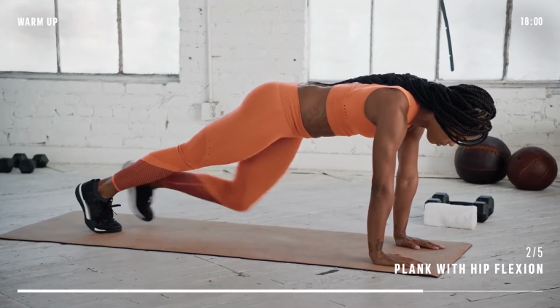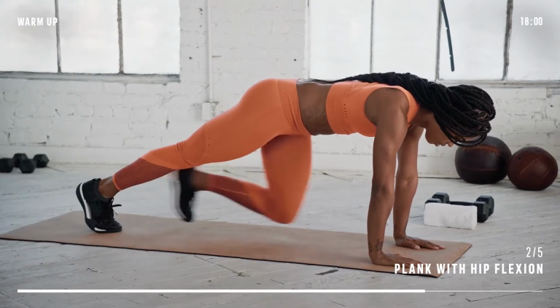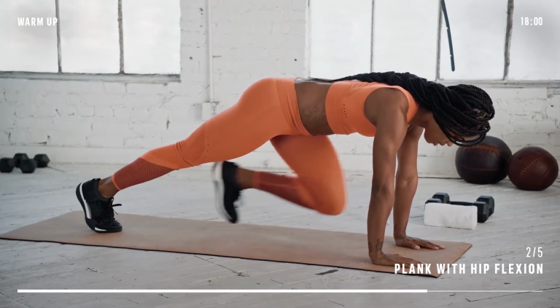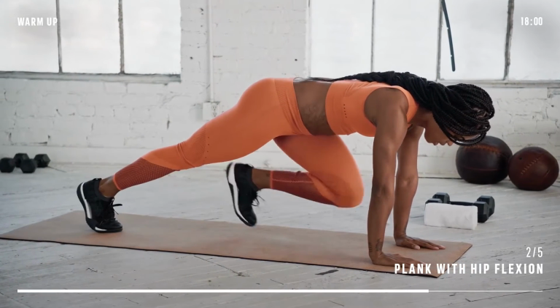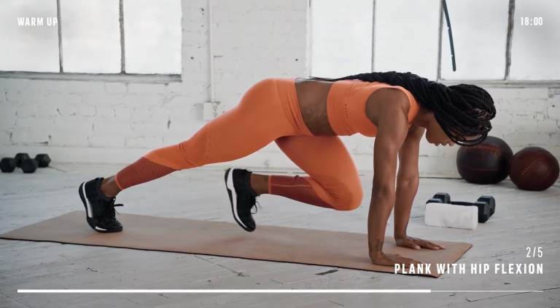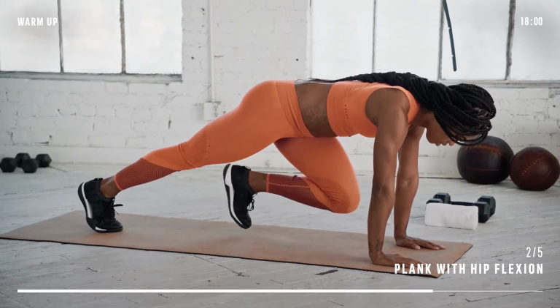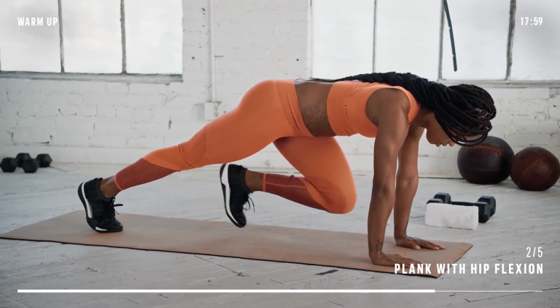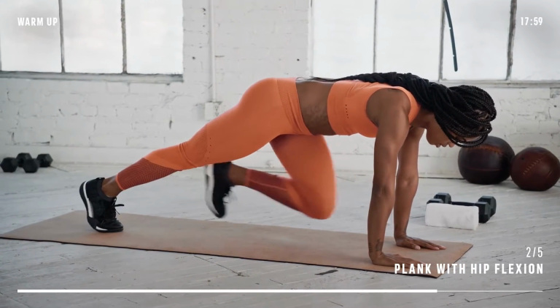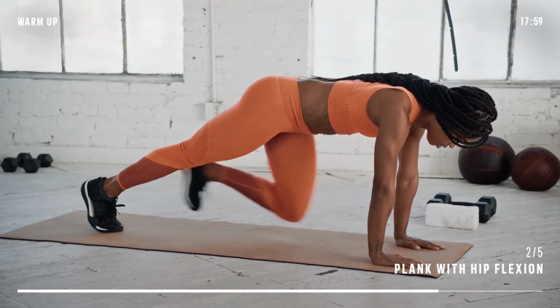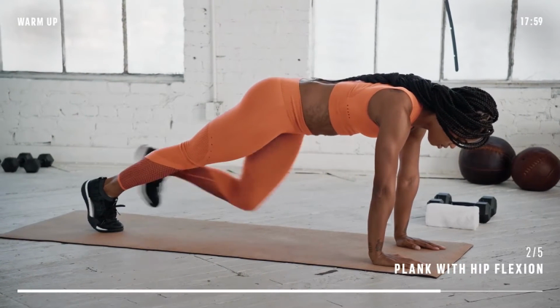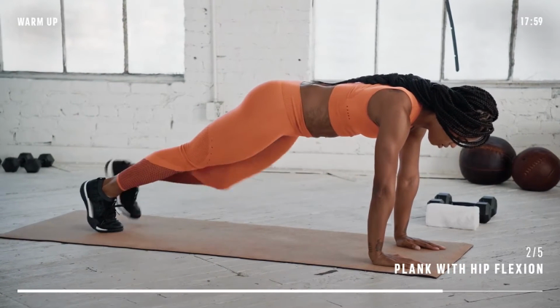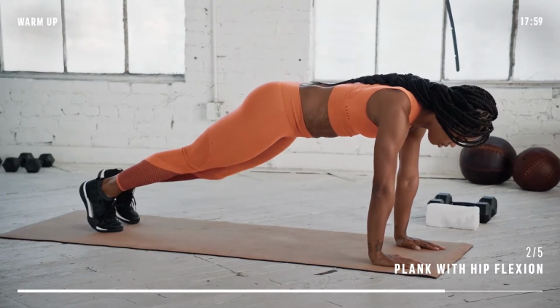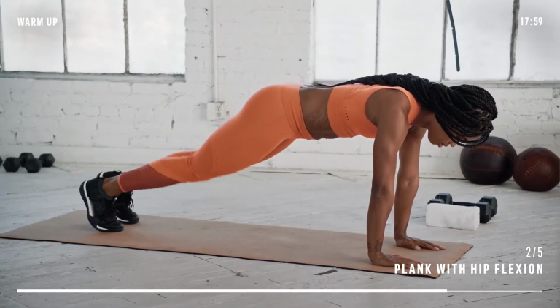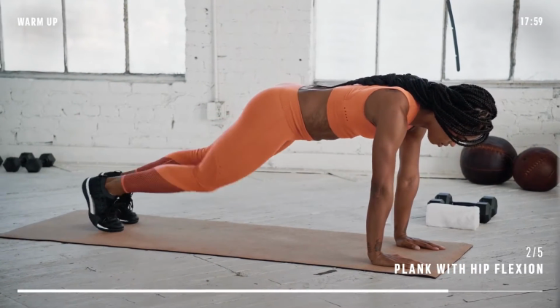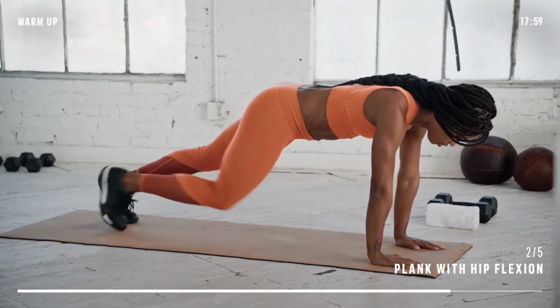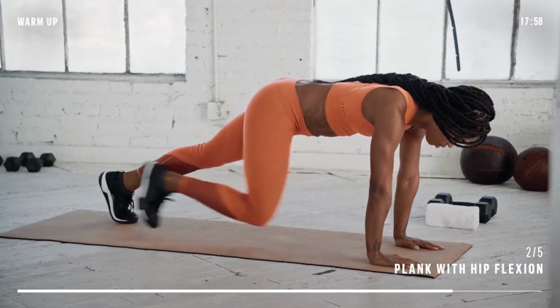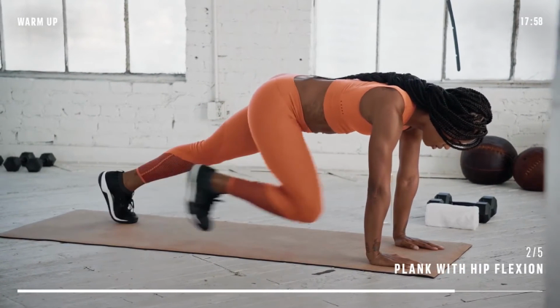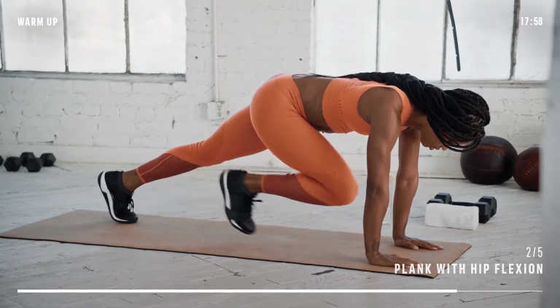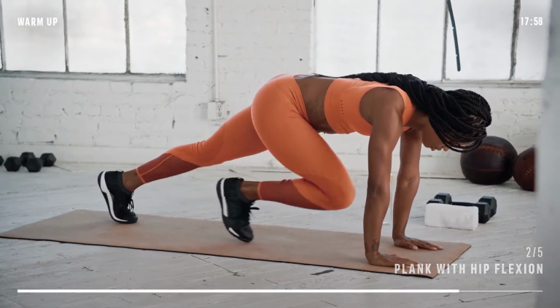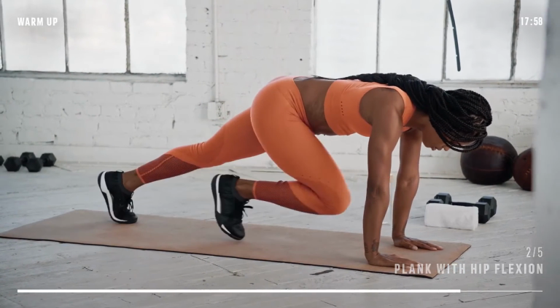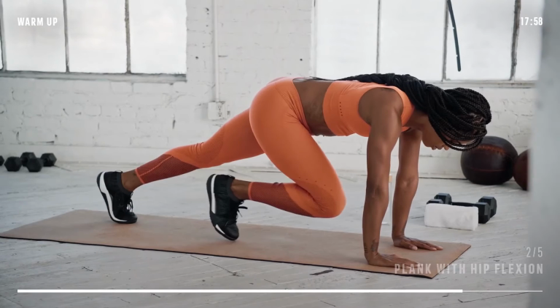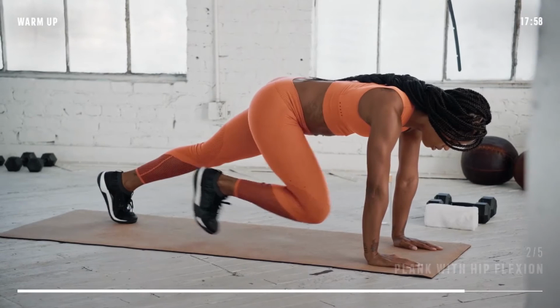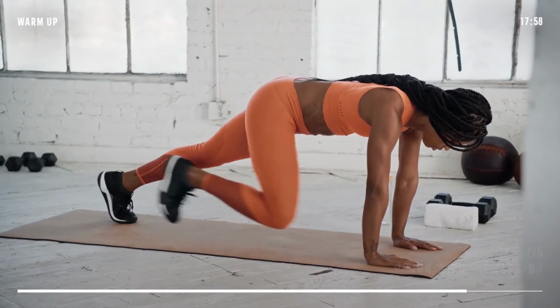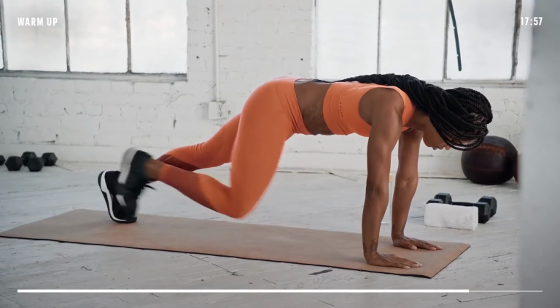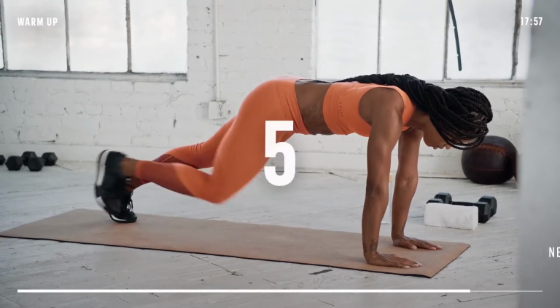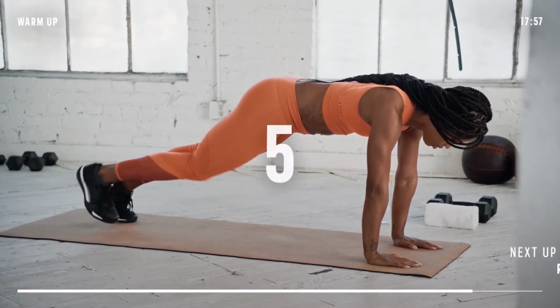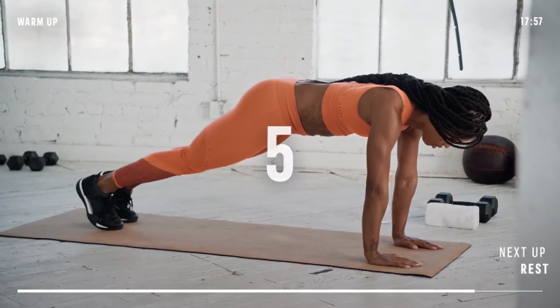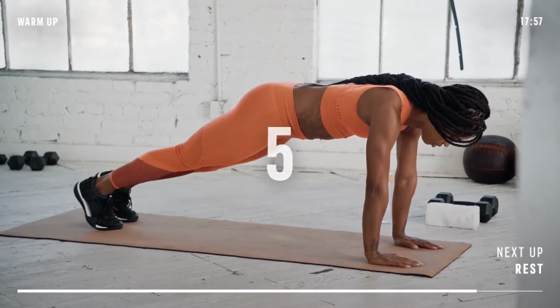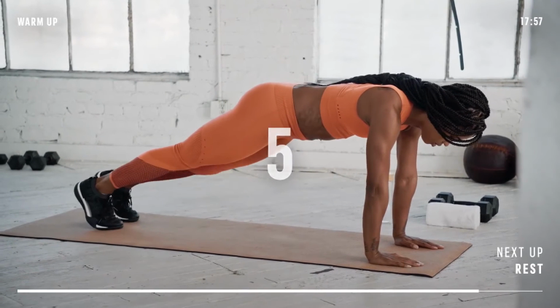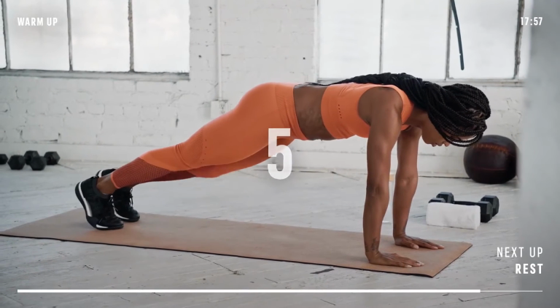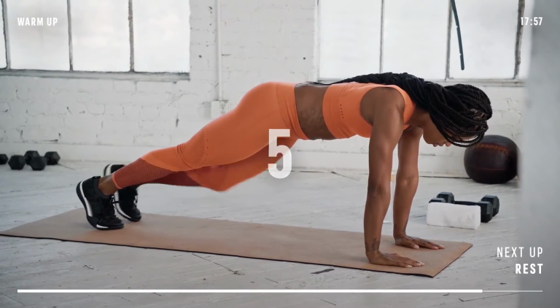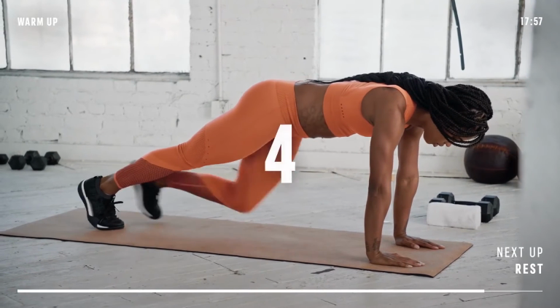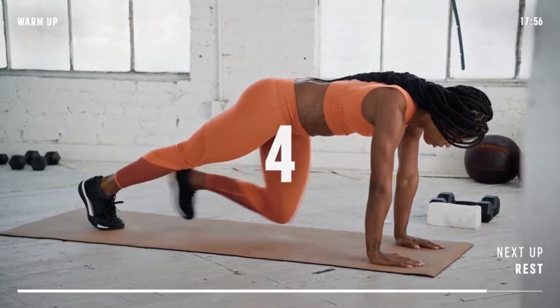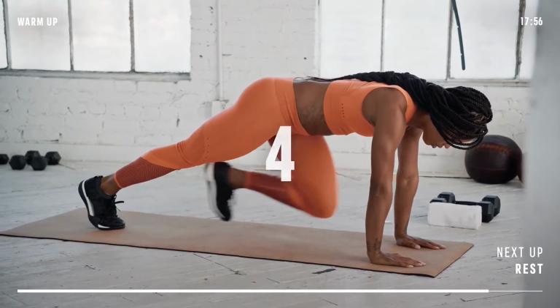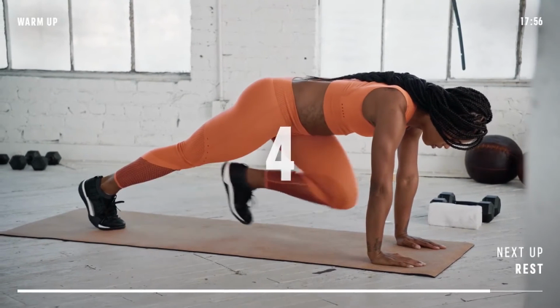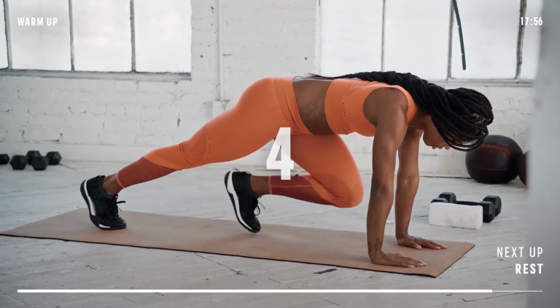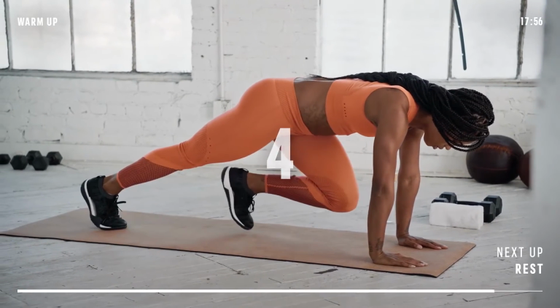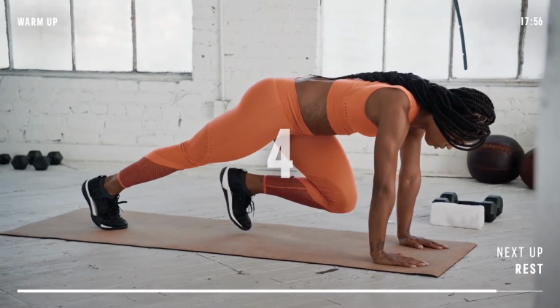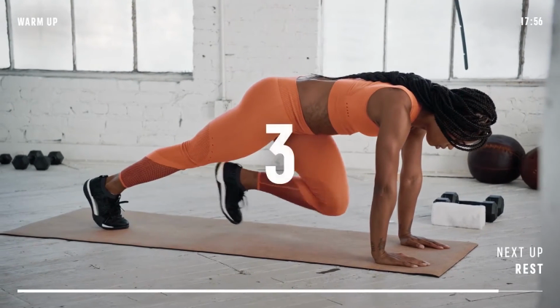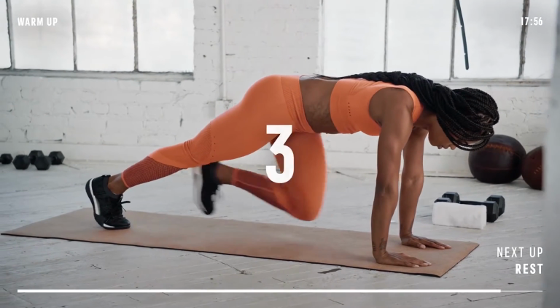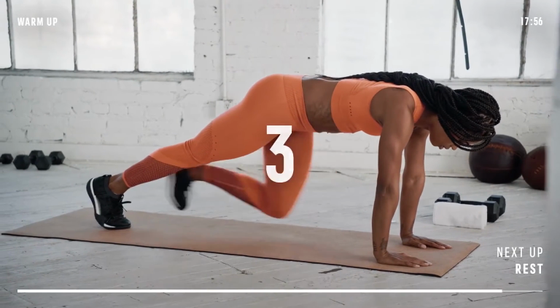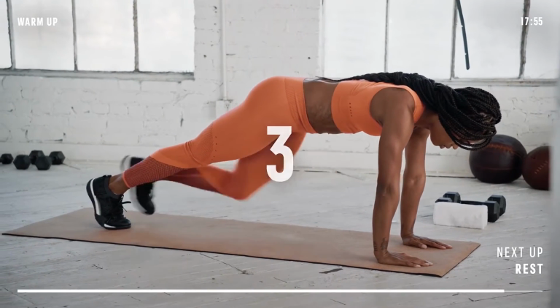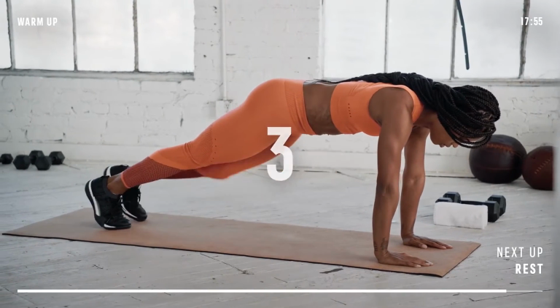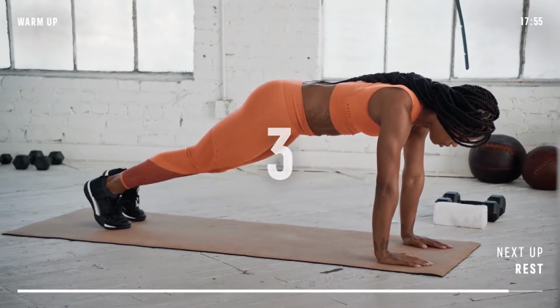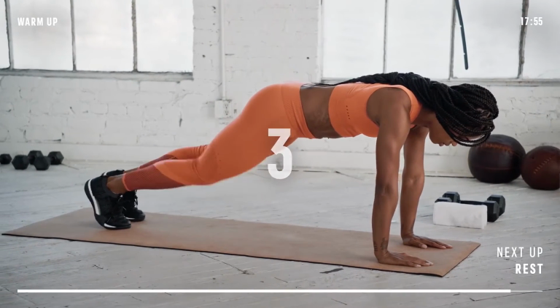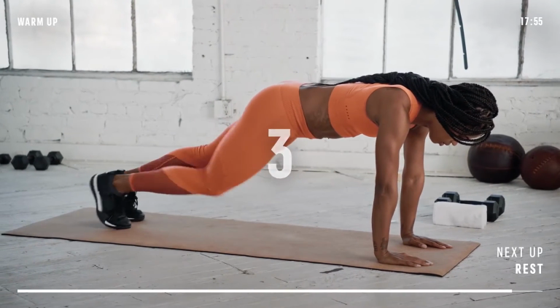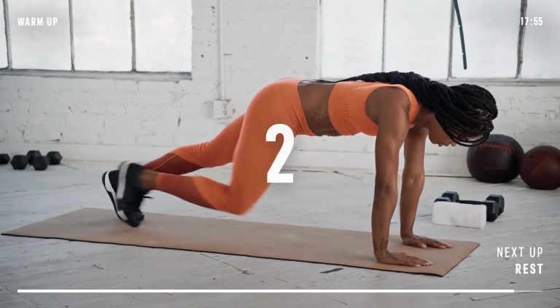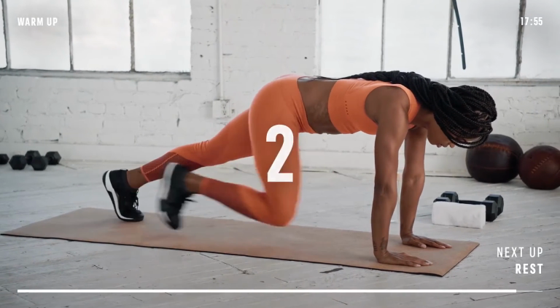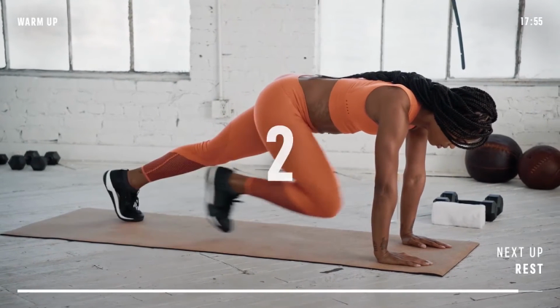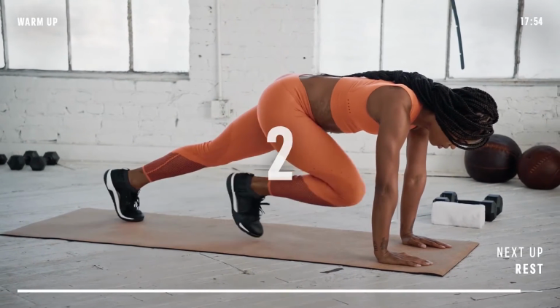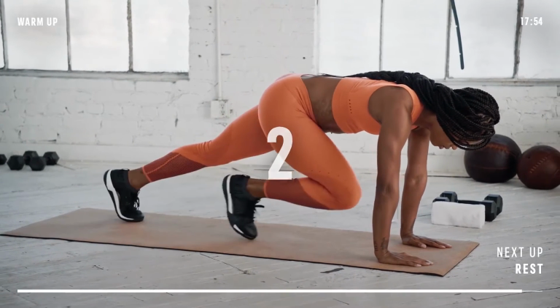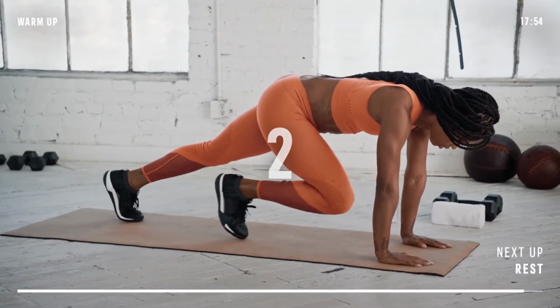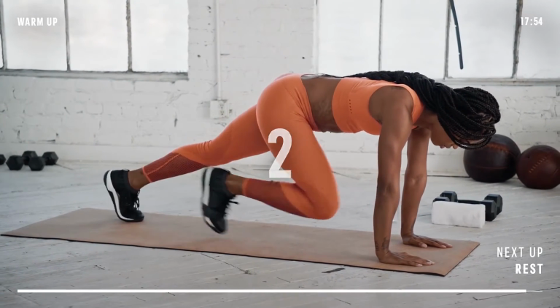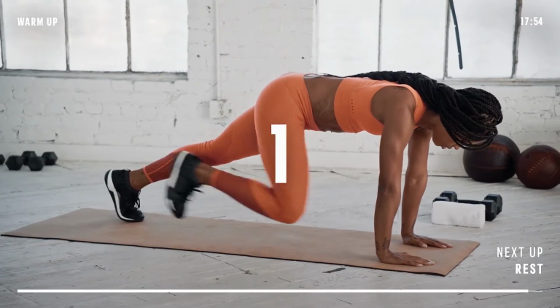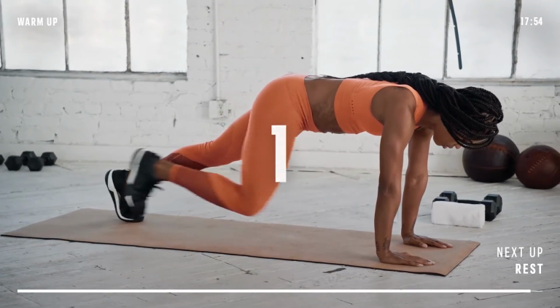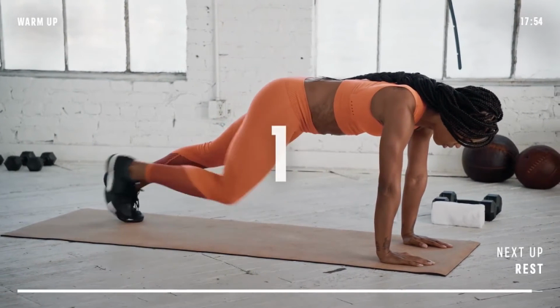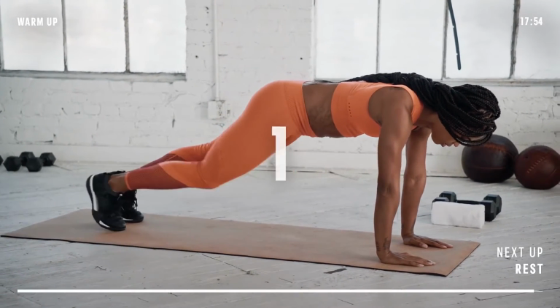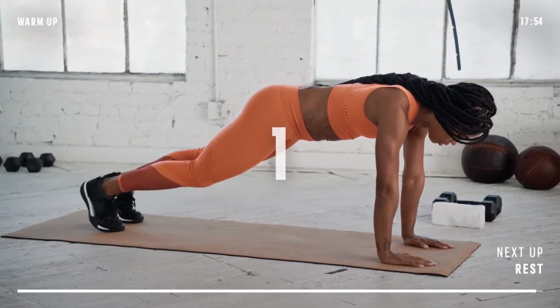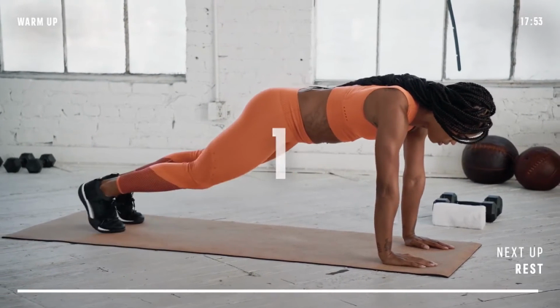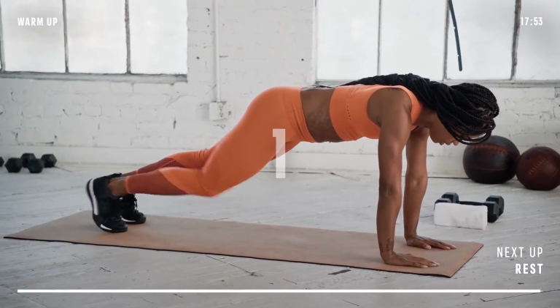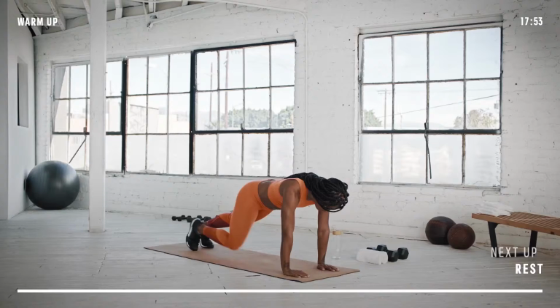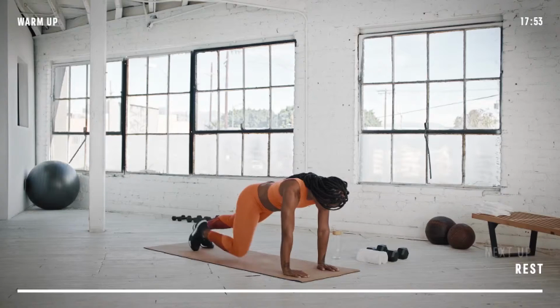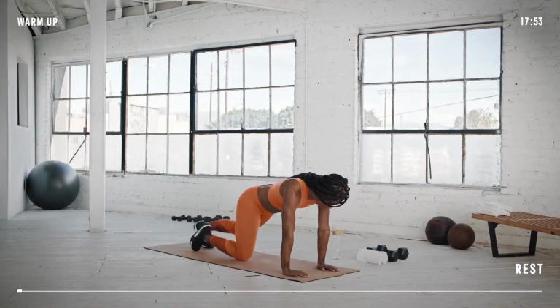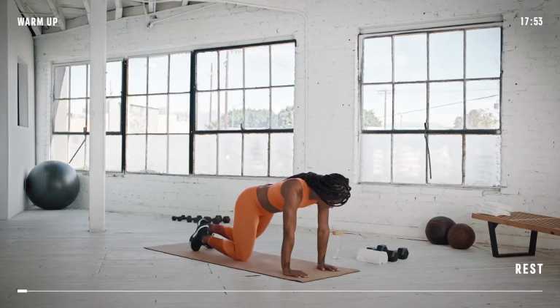We have five seconds left. Done. Nice job.